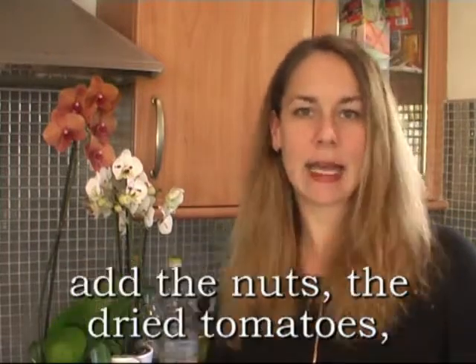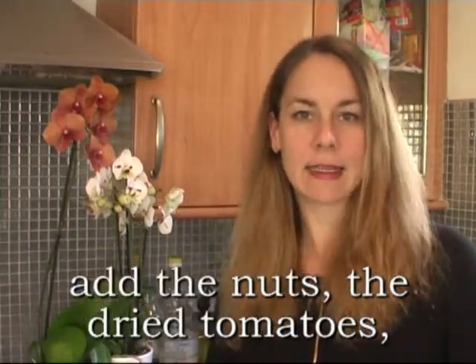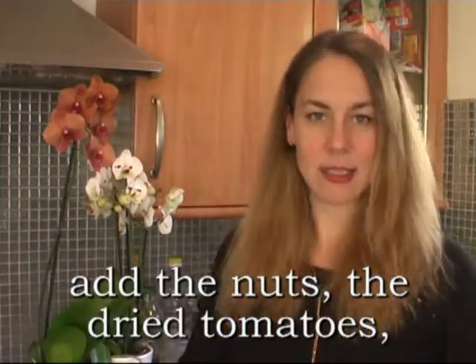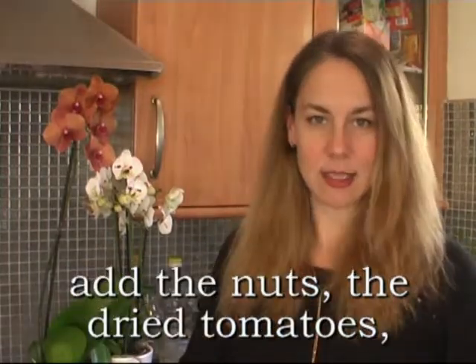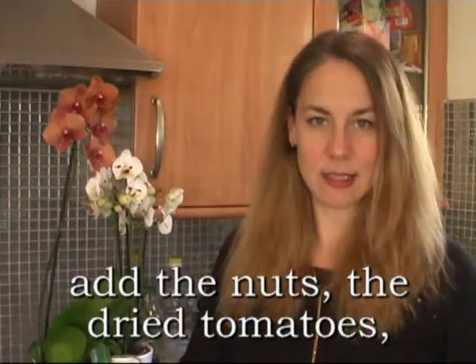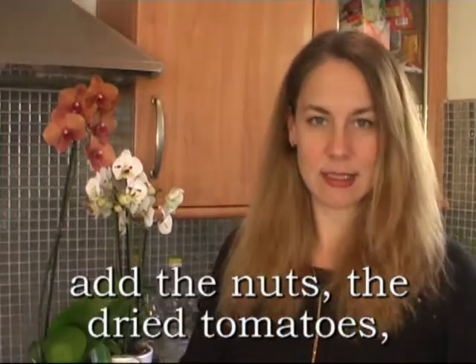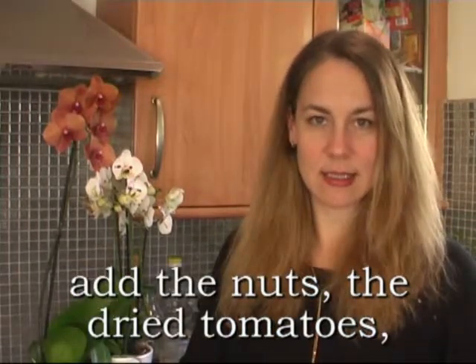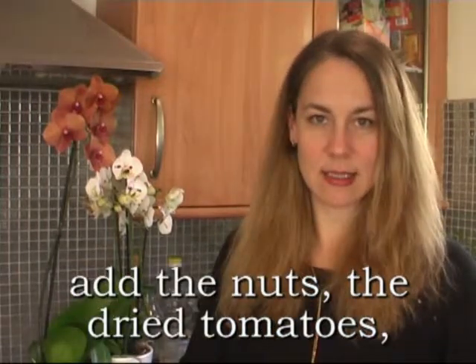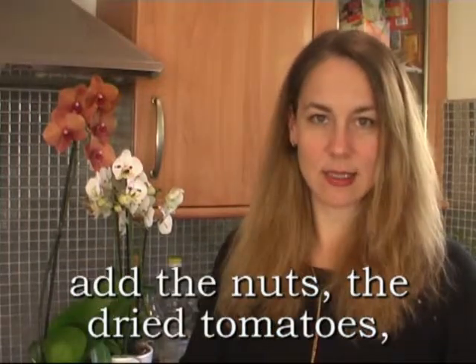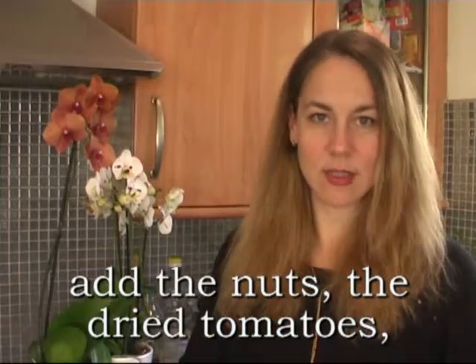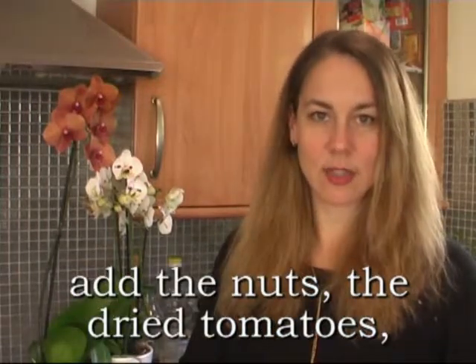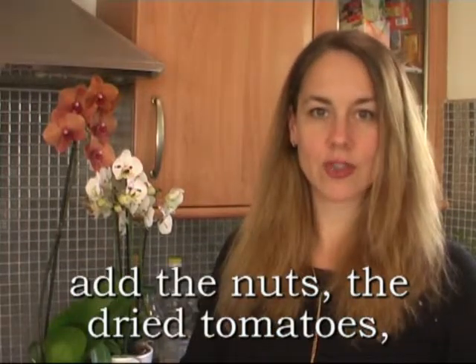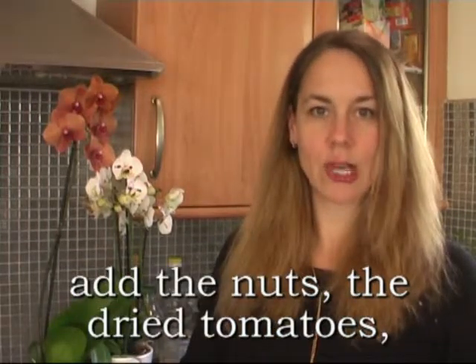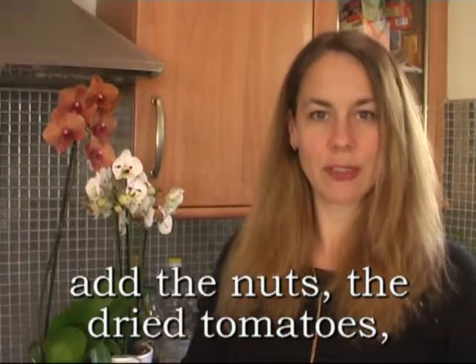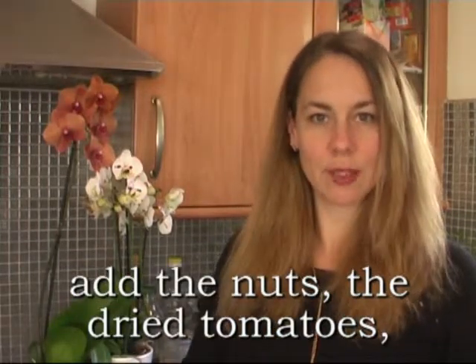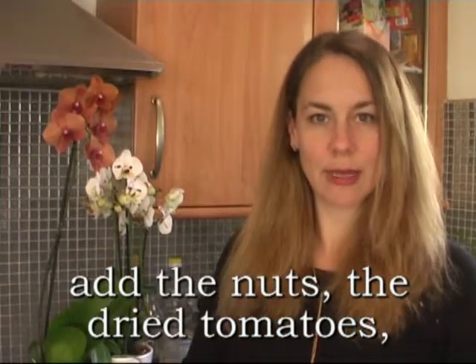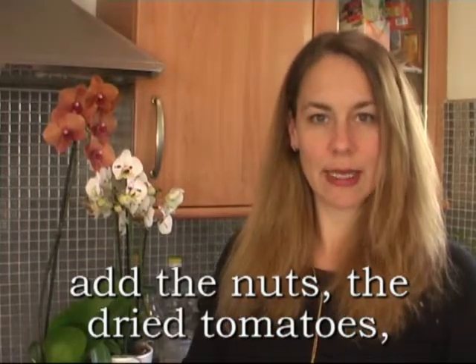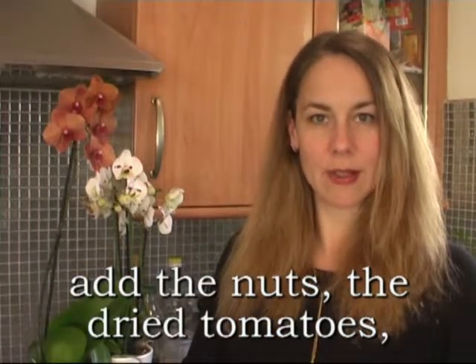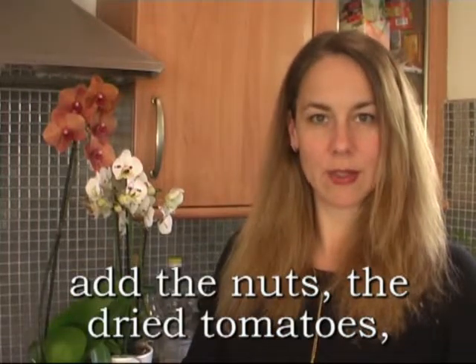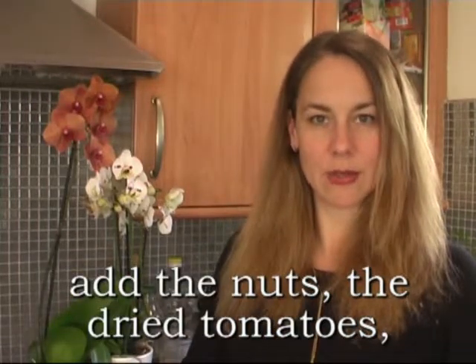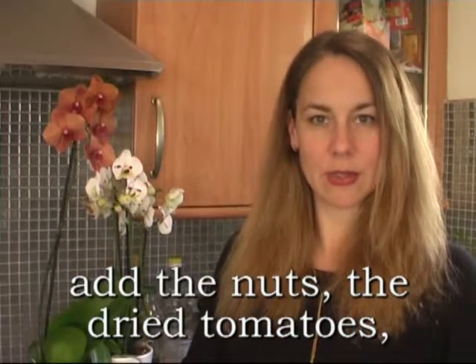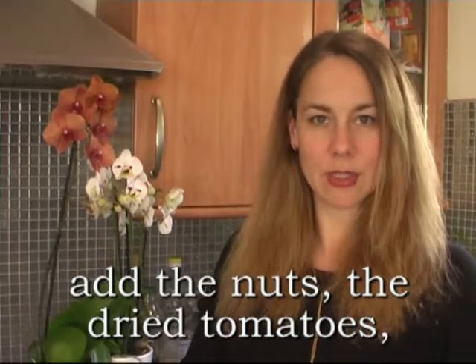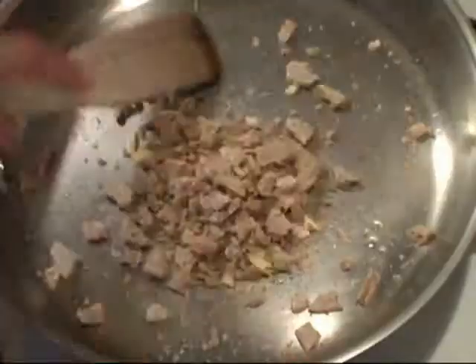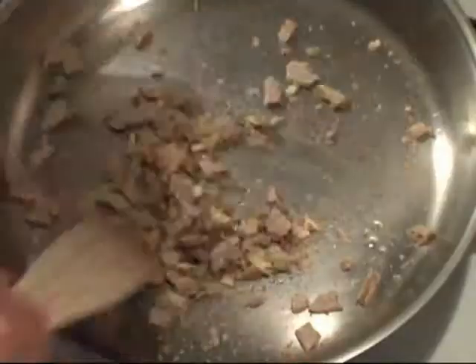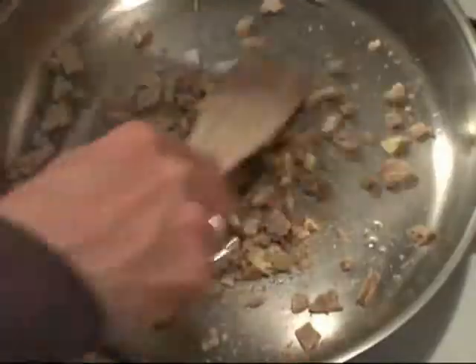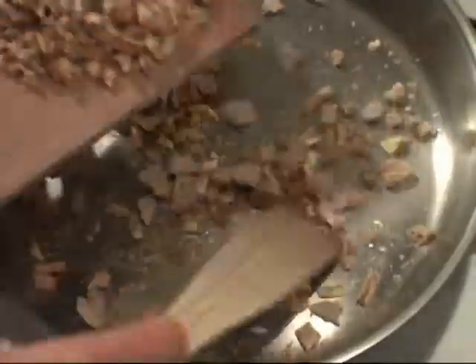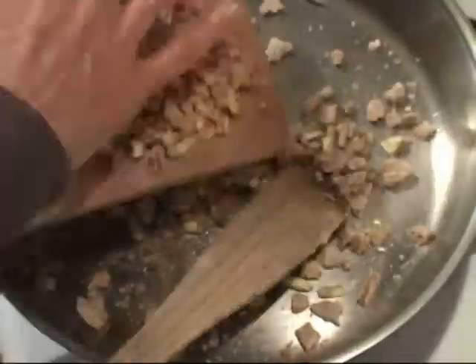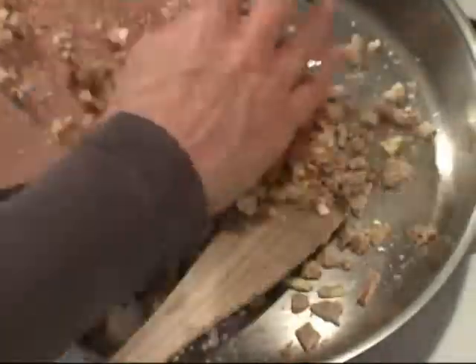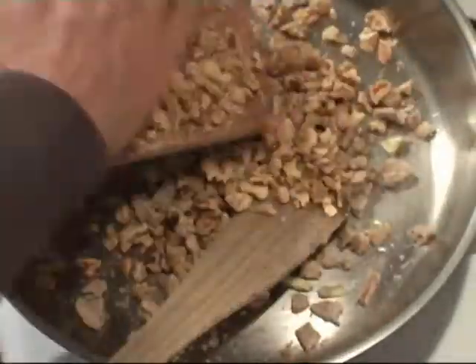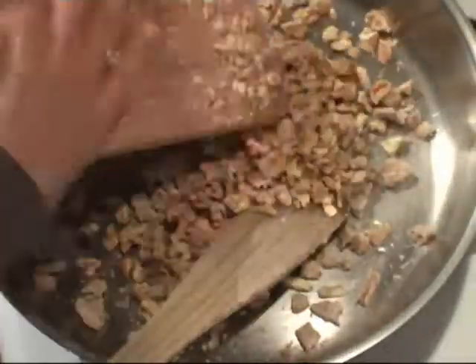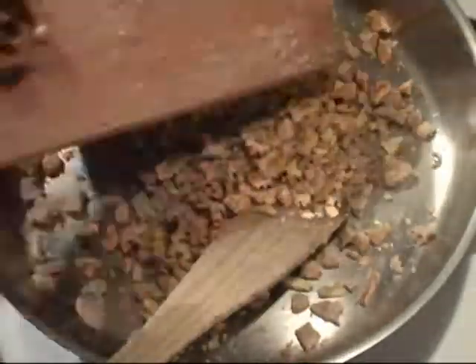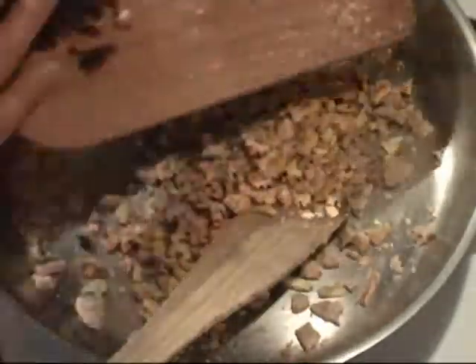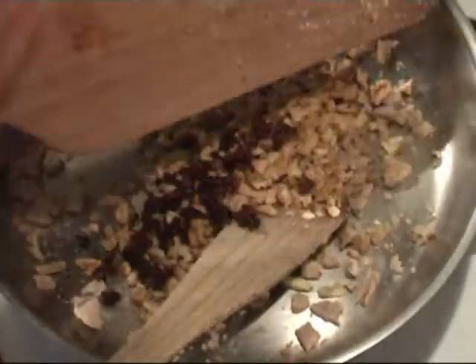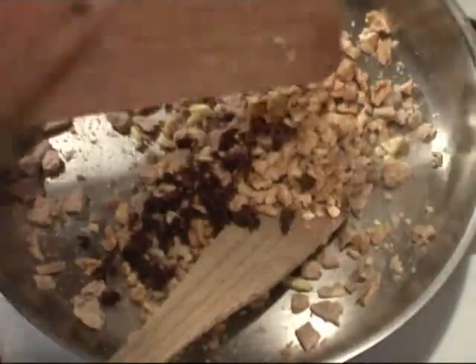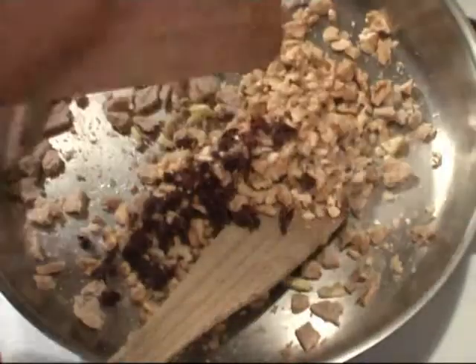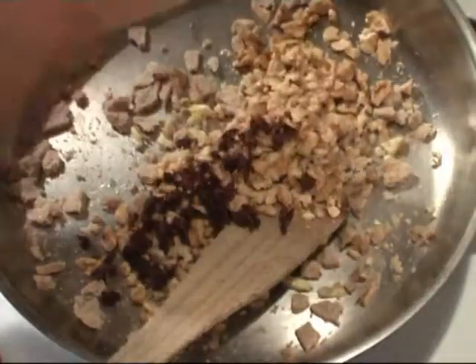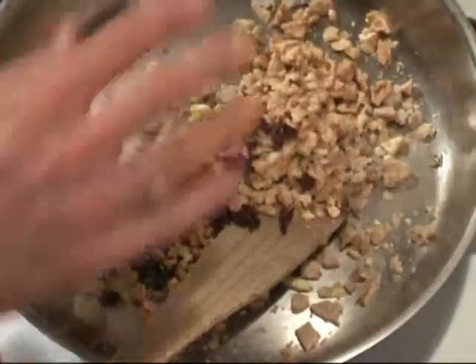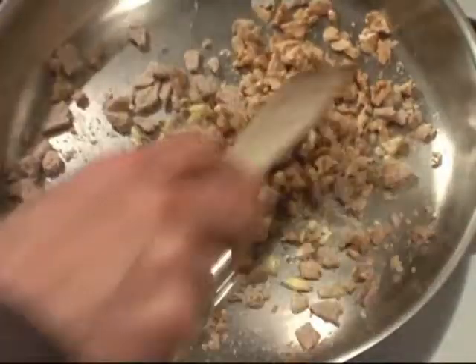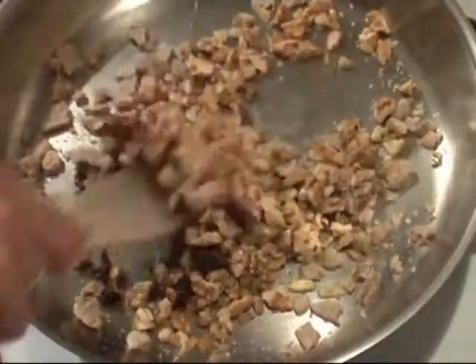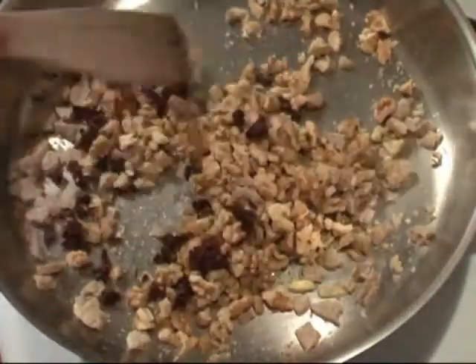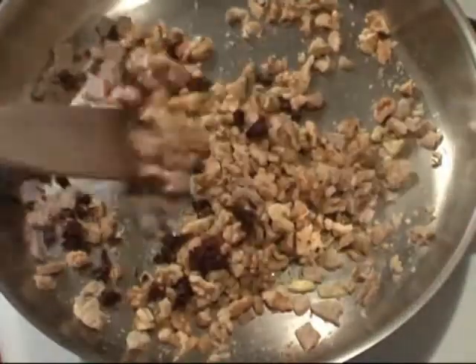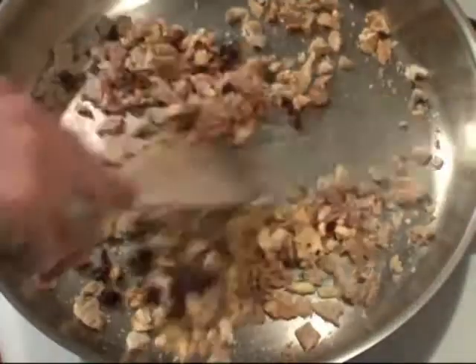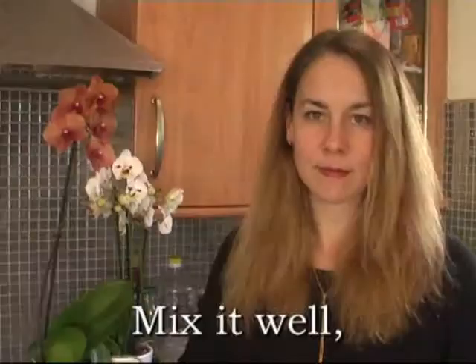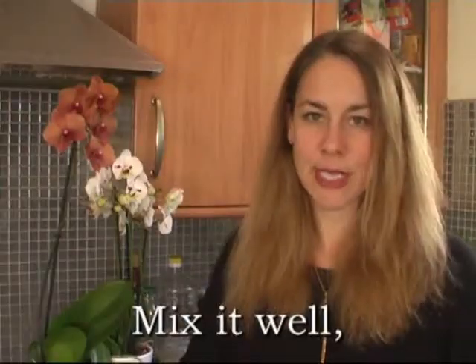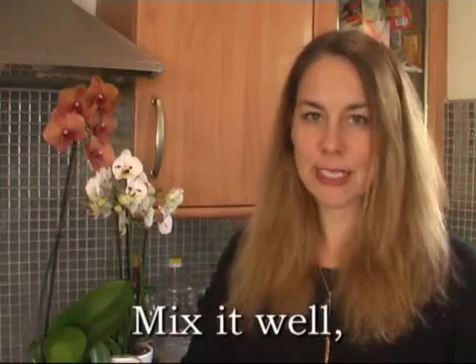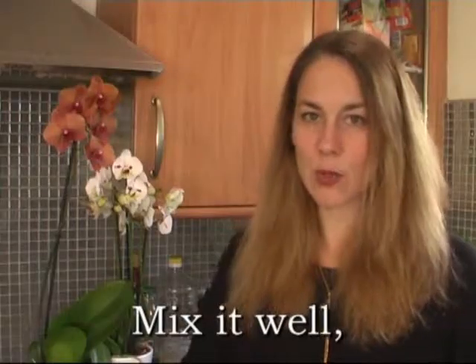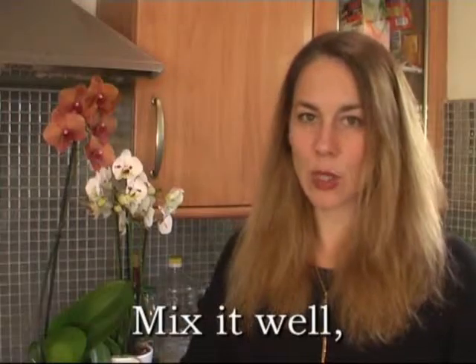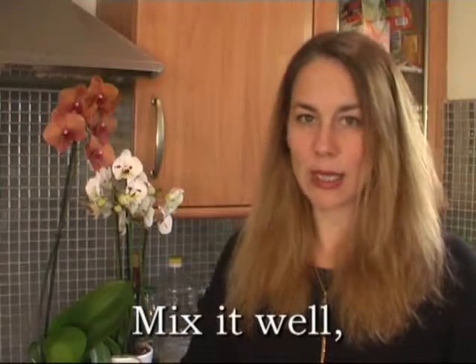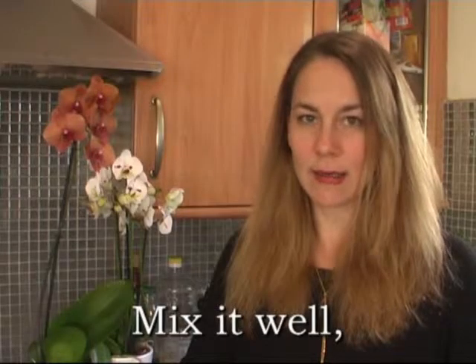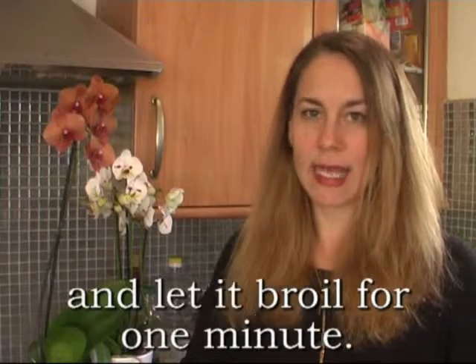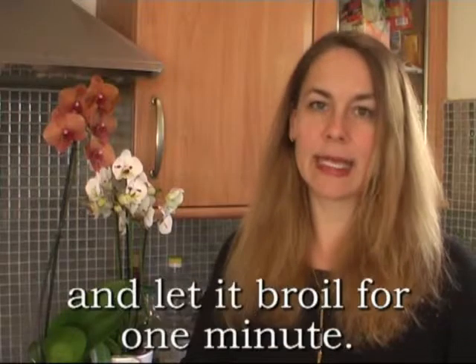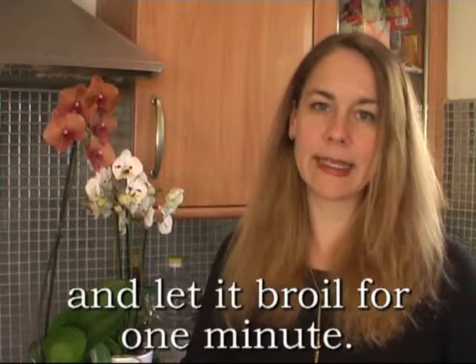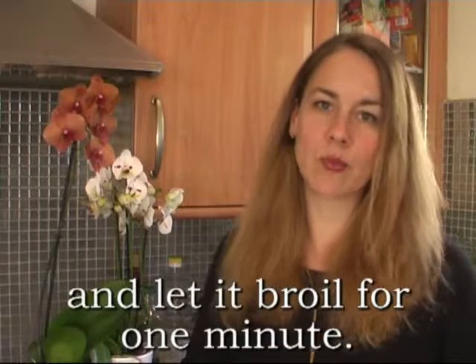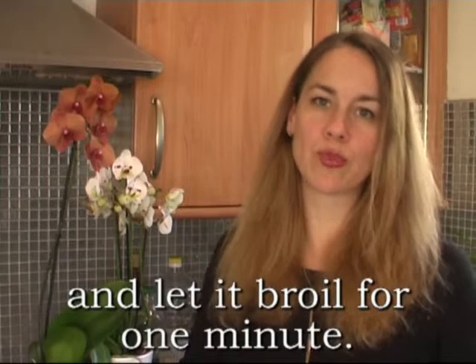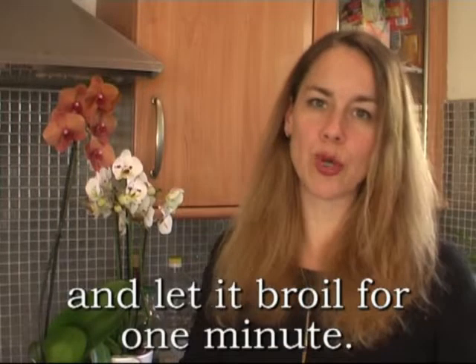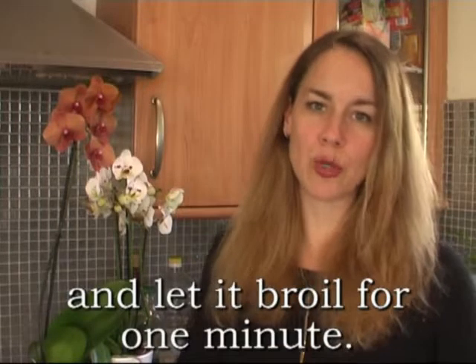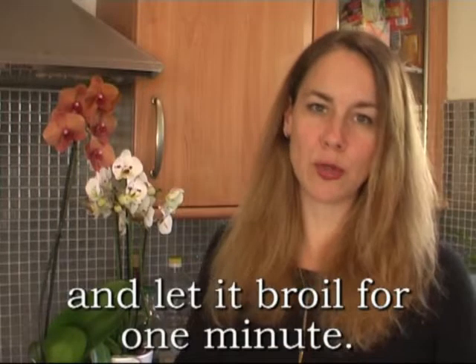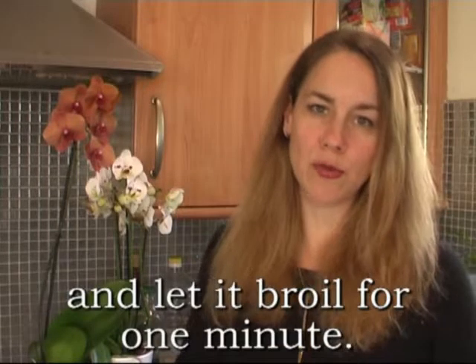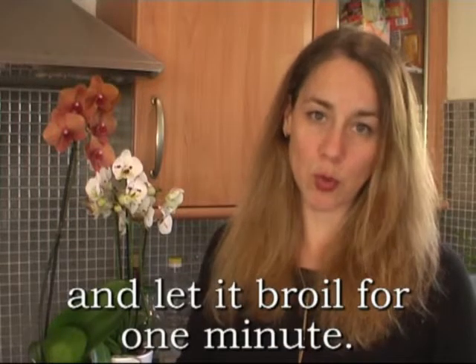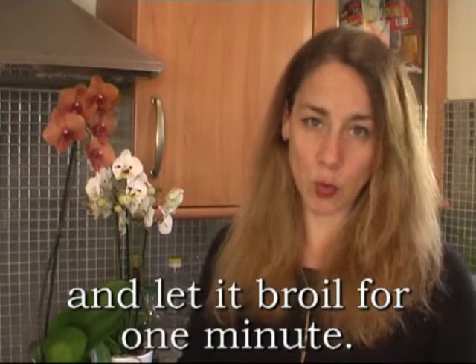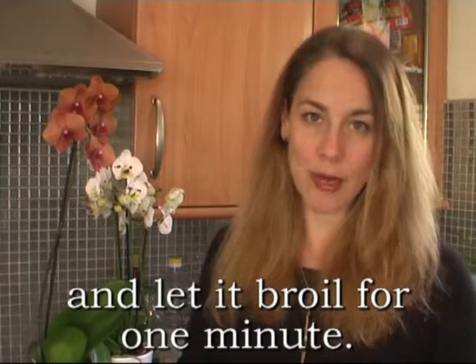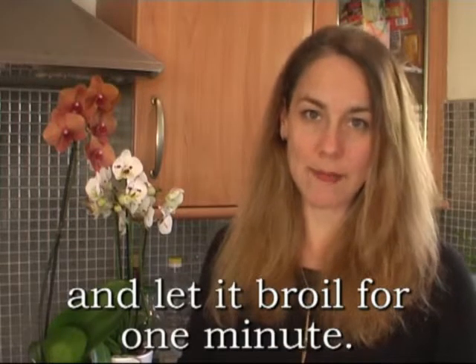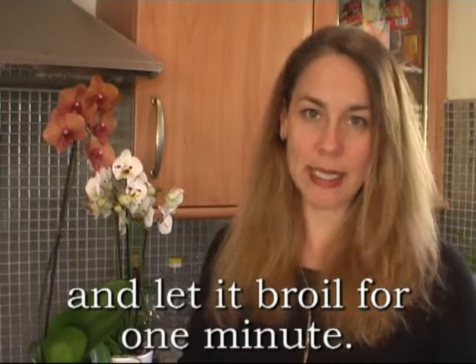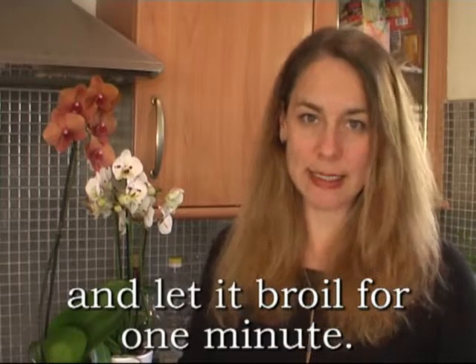Add the nuts and the dried tomatoes. Mix it well and let it broil for one minute.